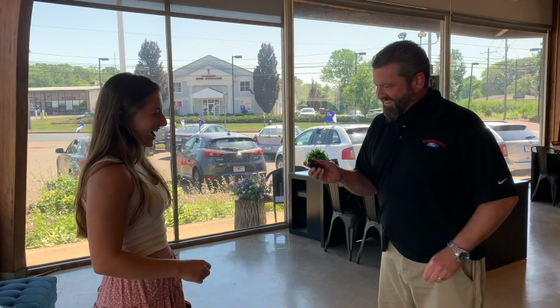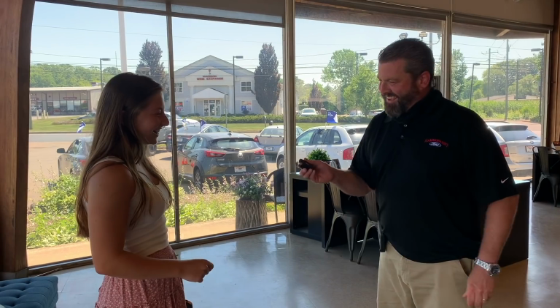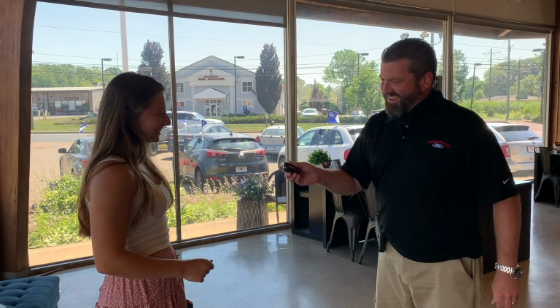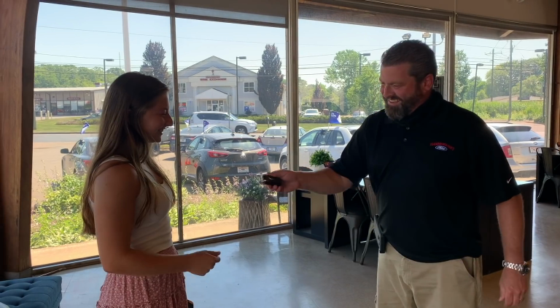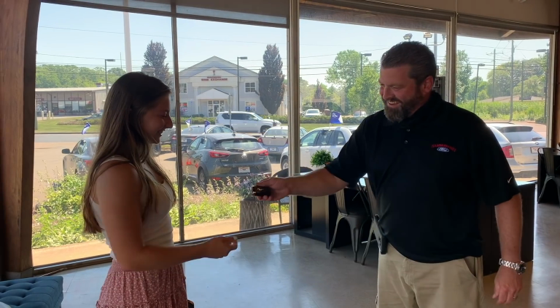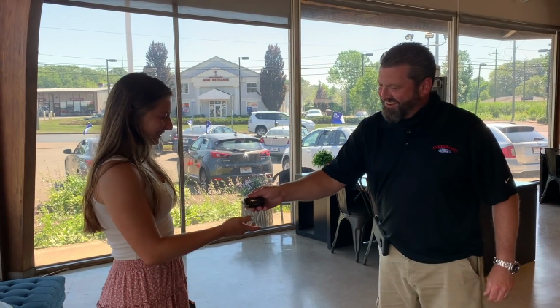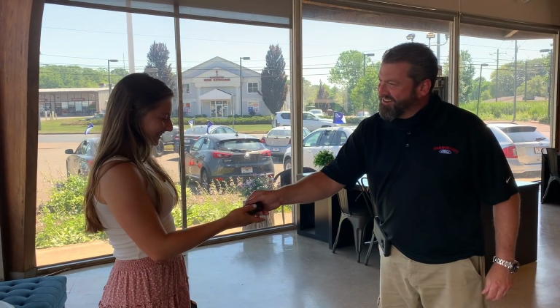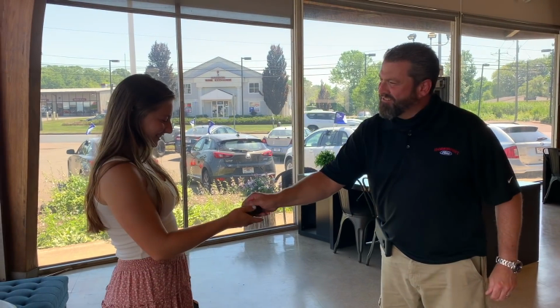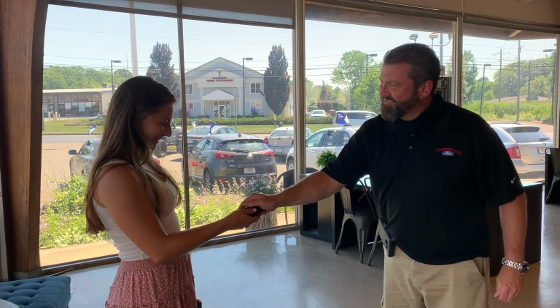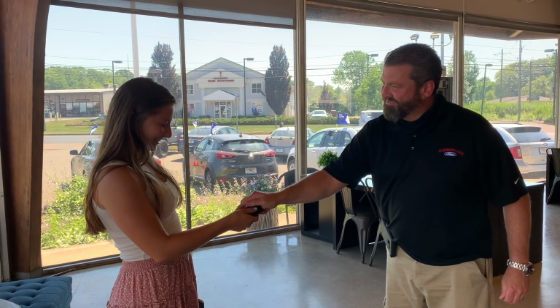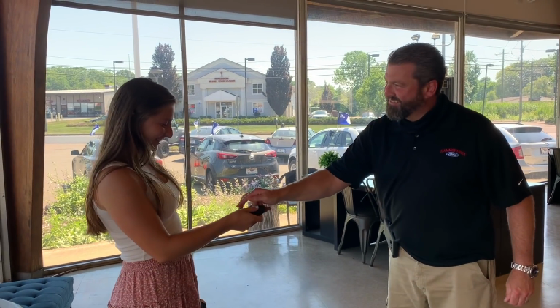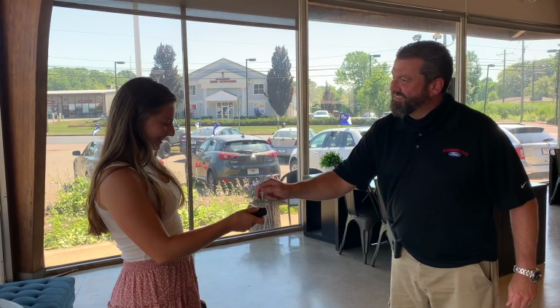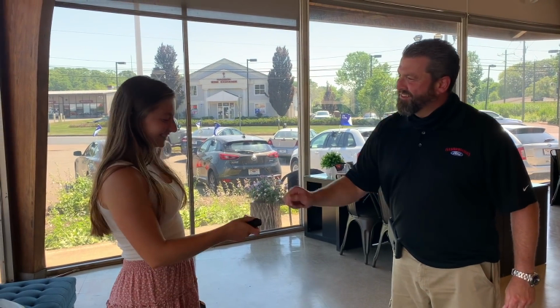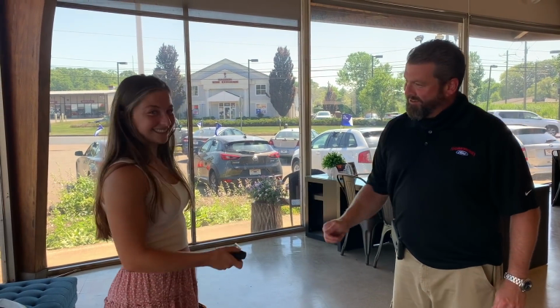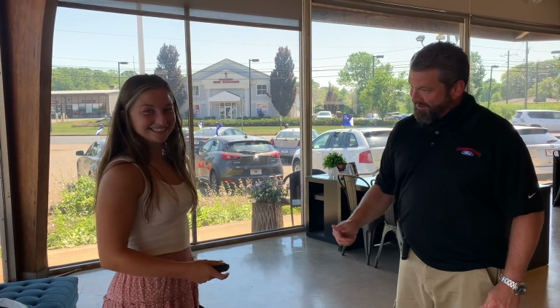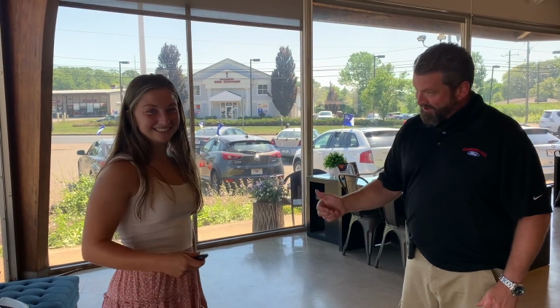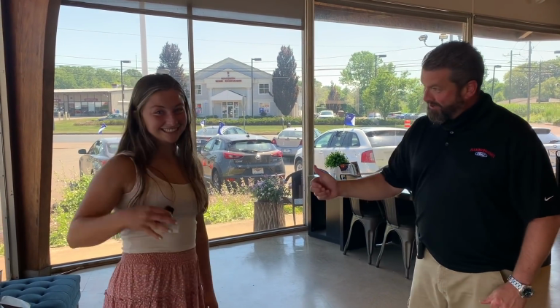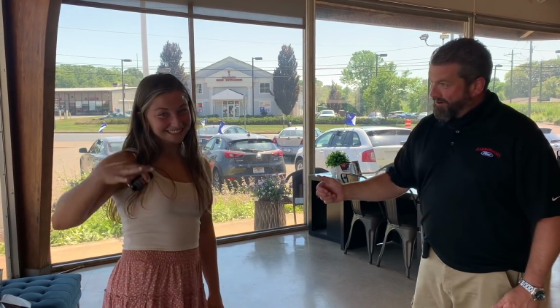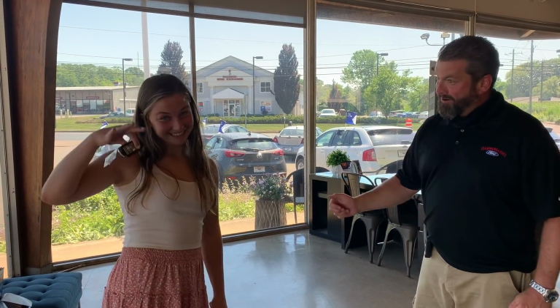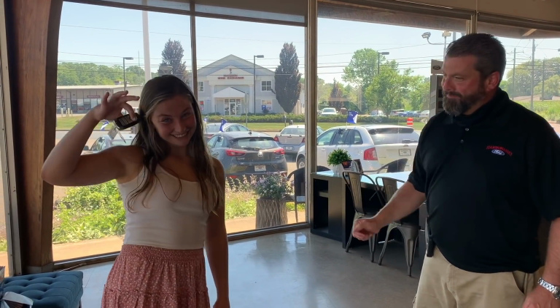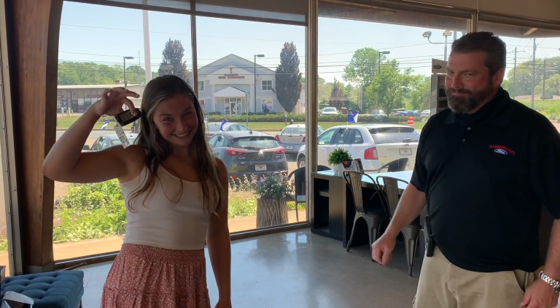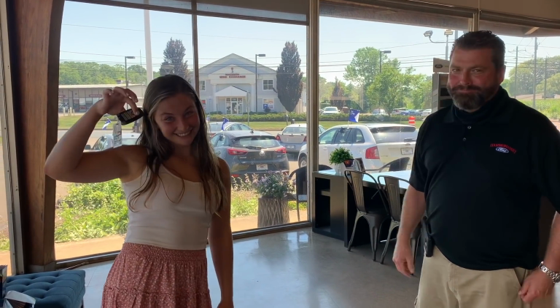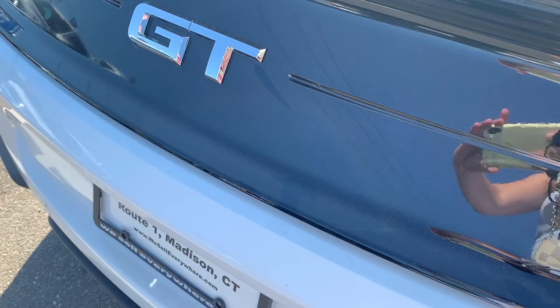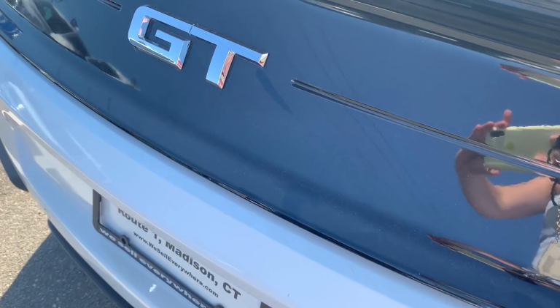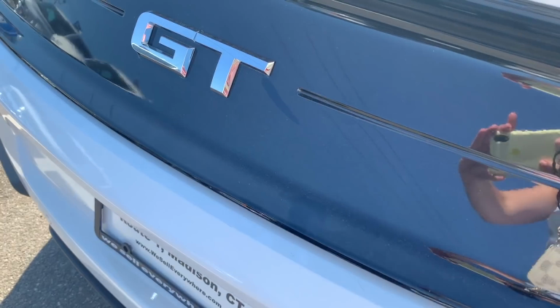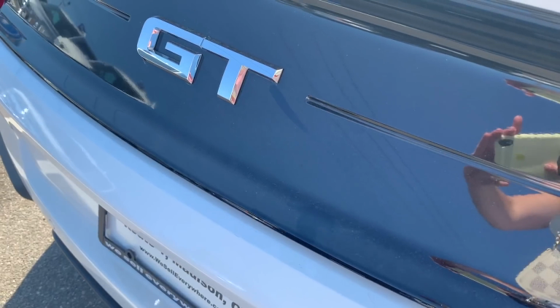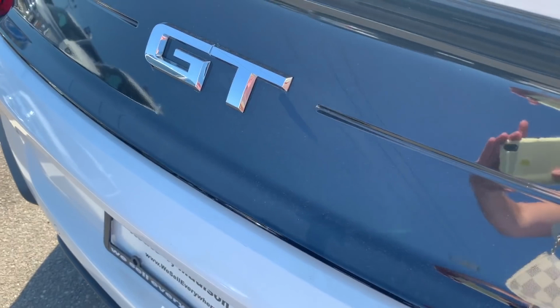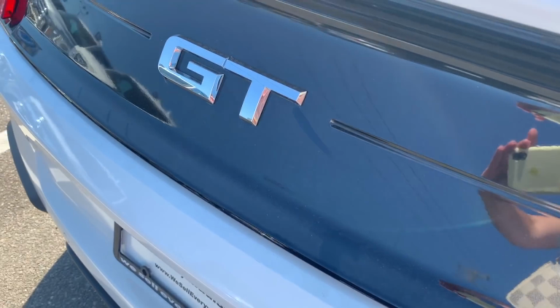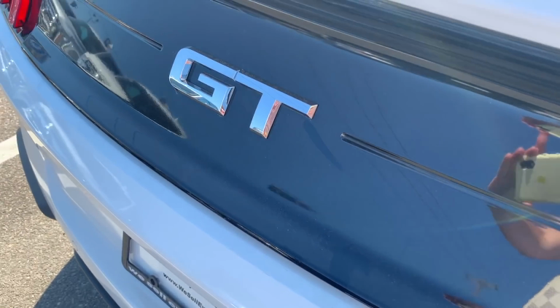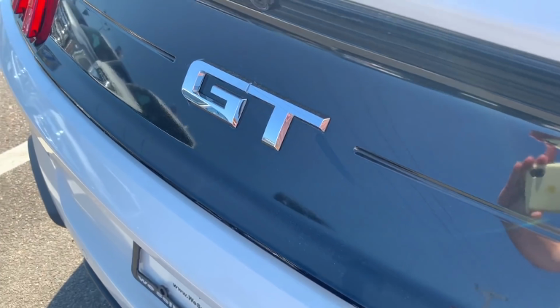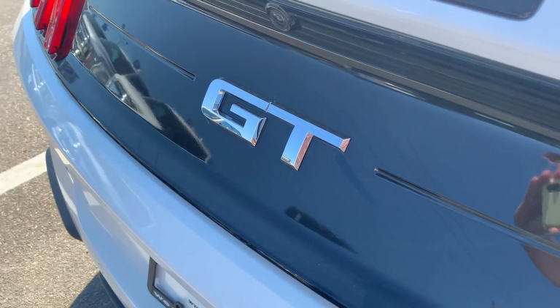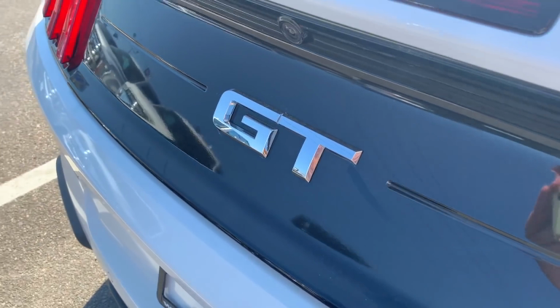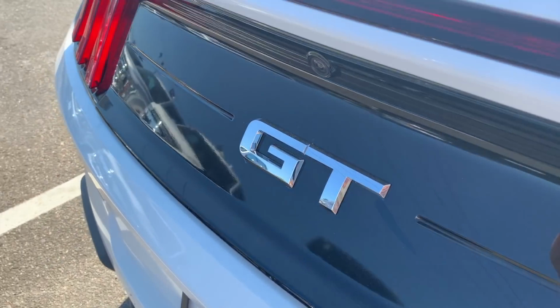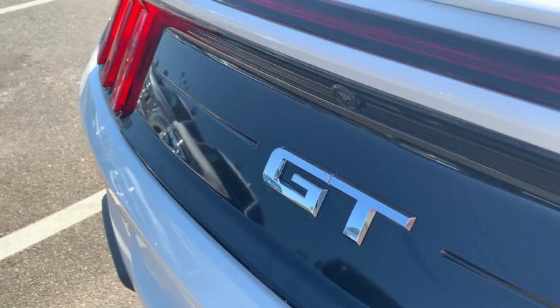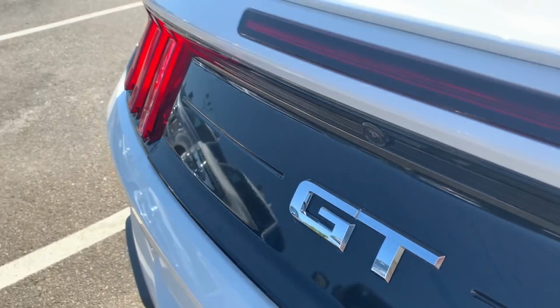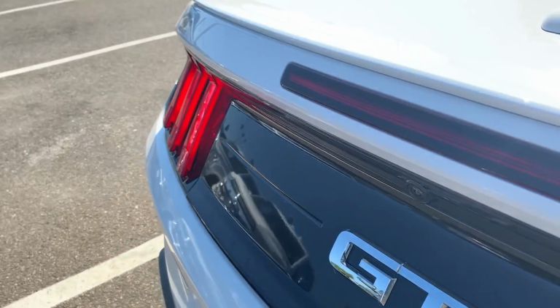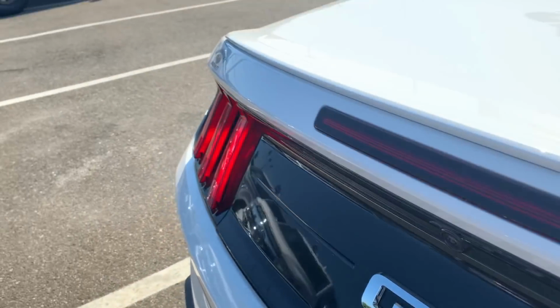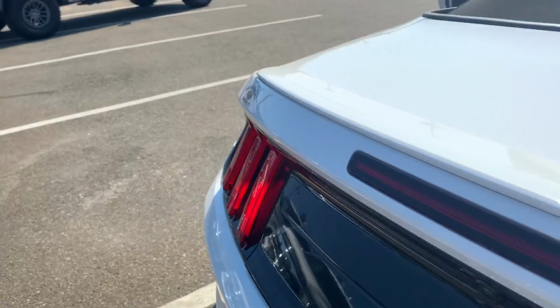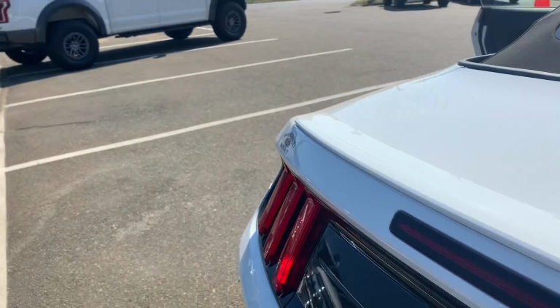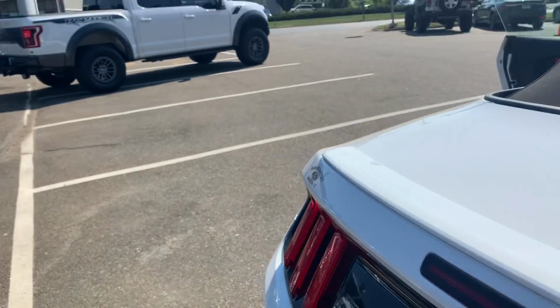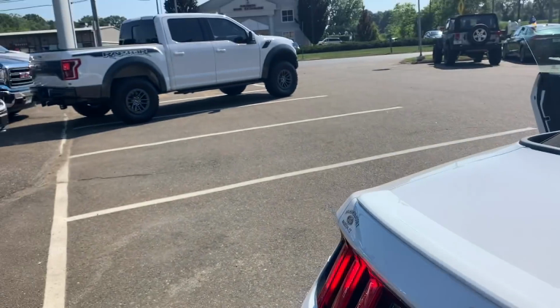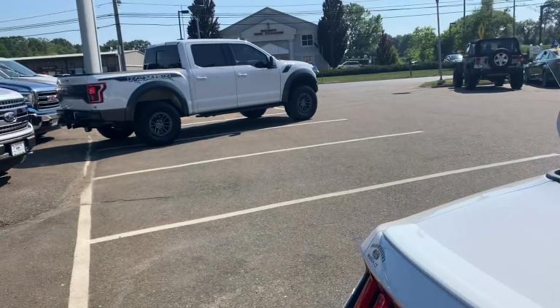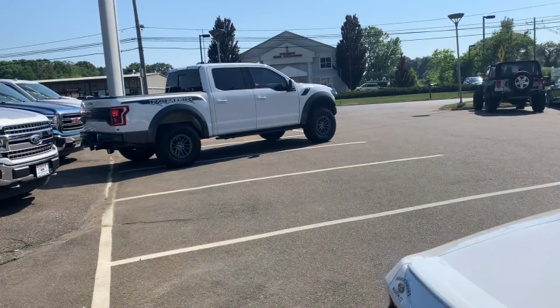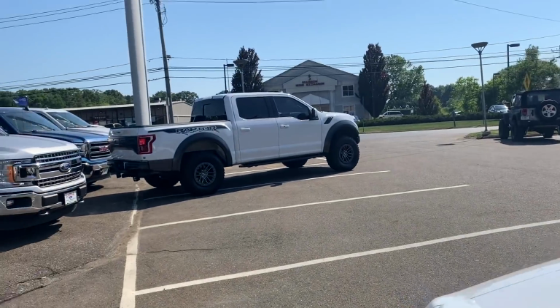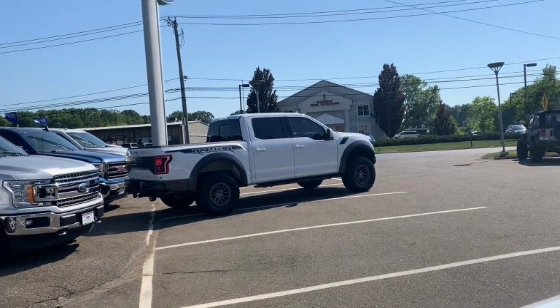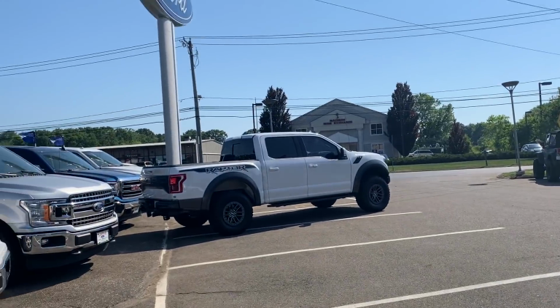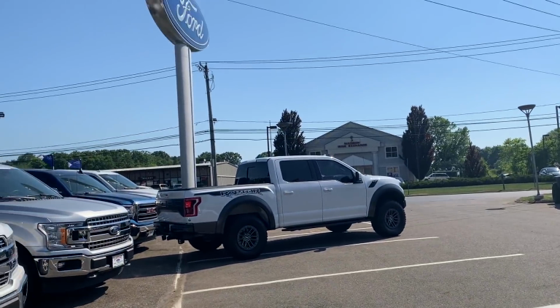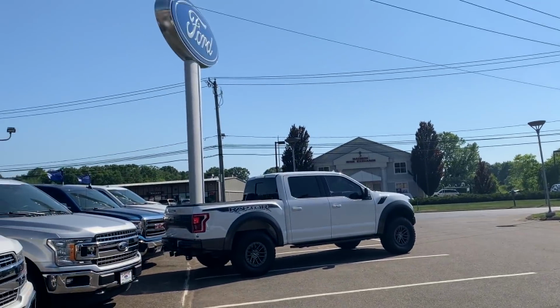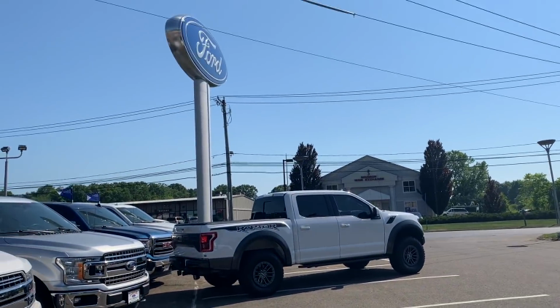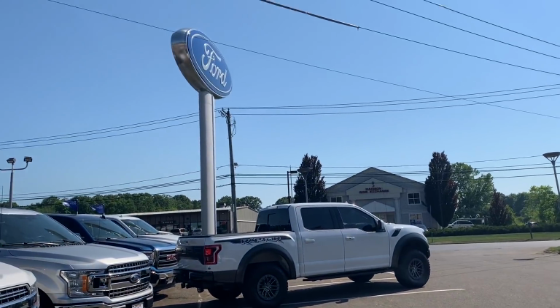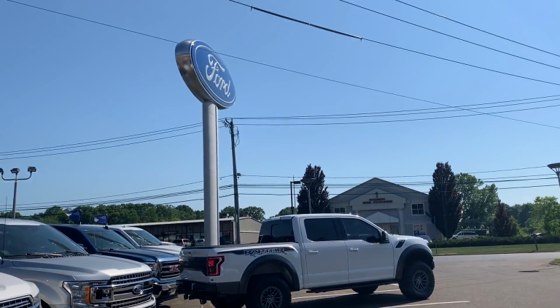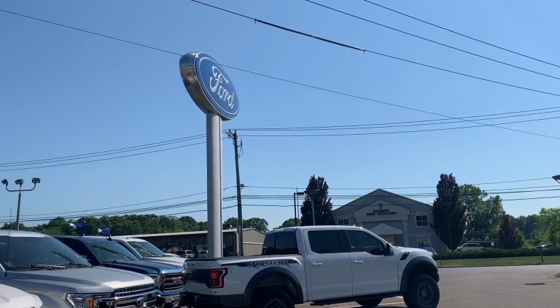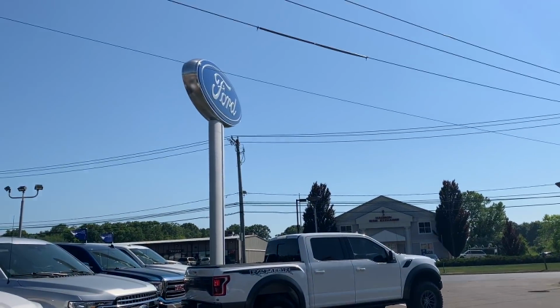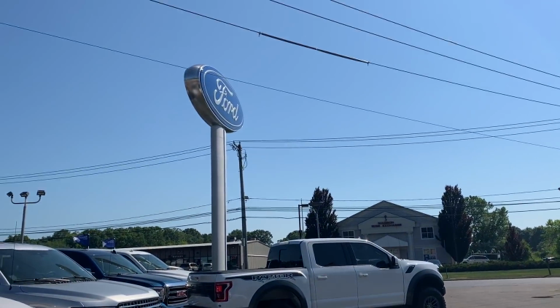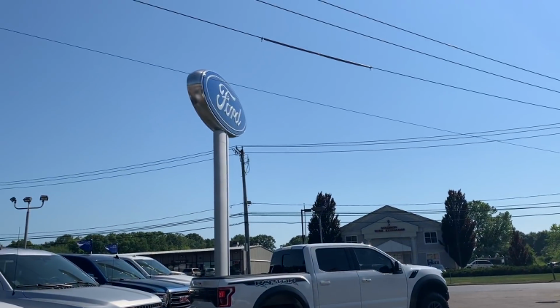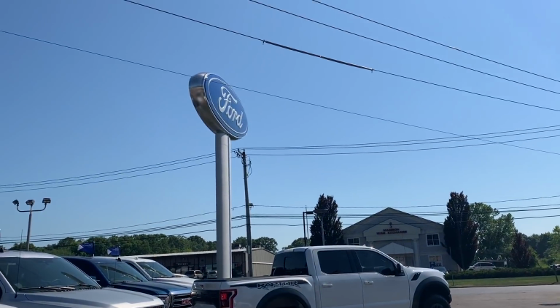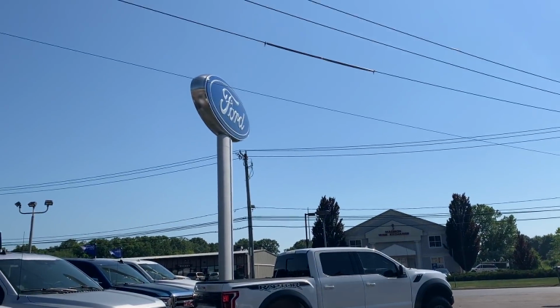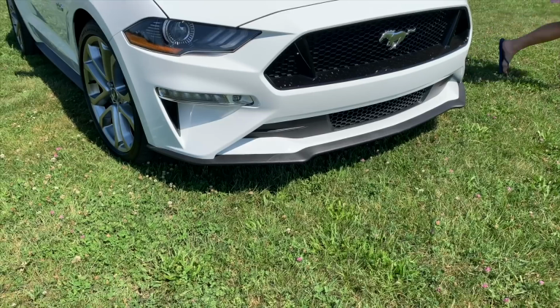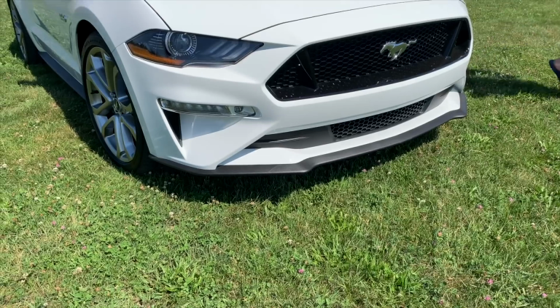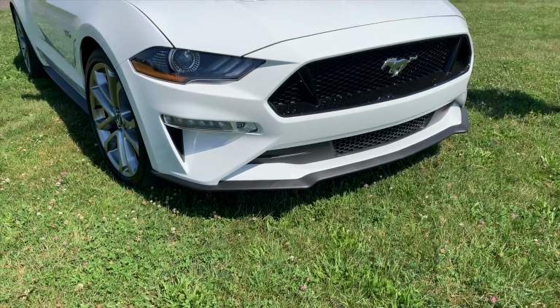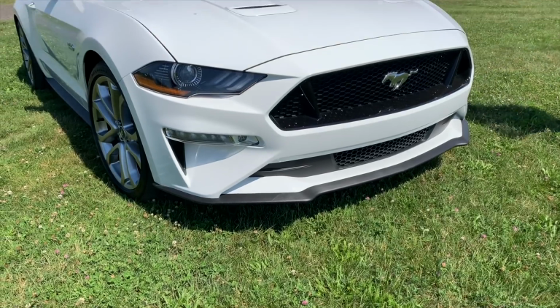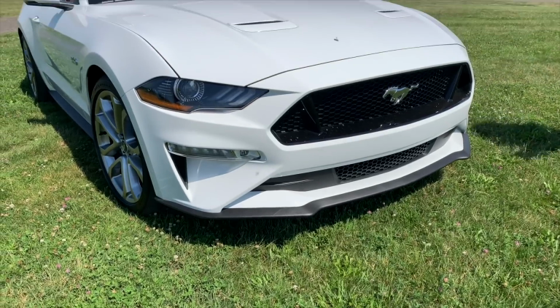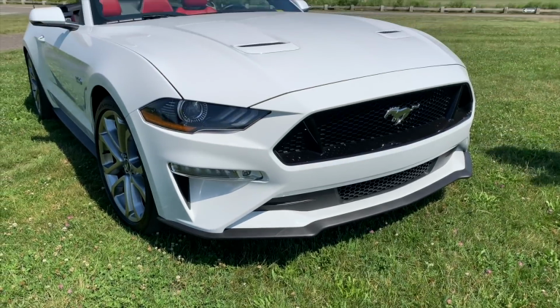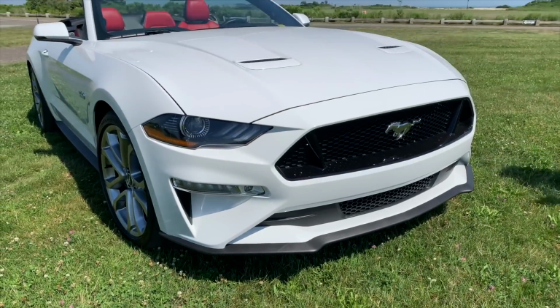Hey guys, I'm Kylie and today I'm here at Hammond Asset Ford to test out the 2020 GT Mustang Convertible. Let's go!